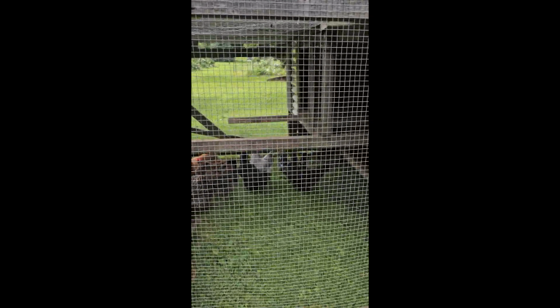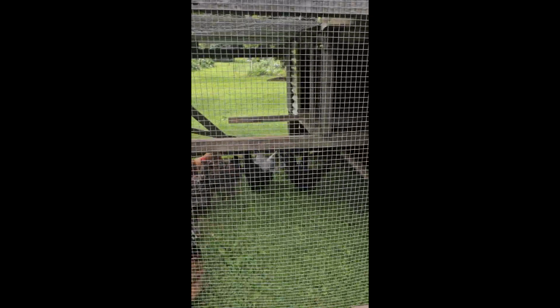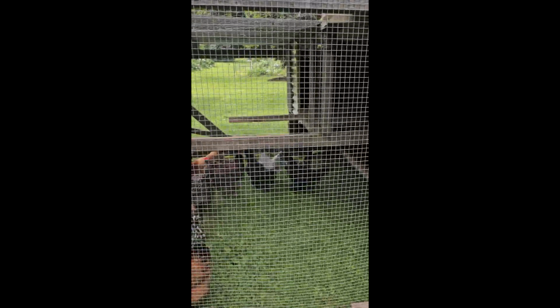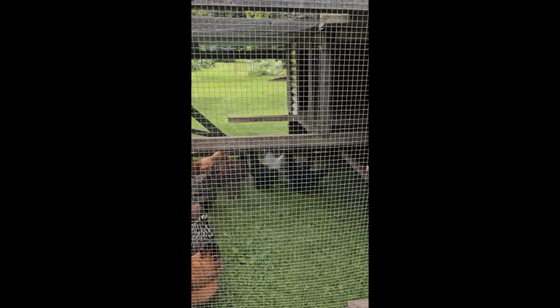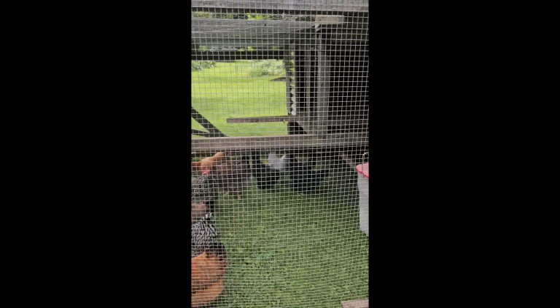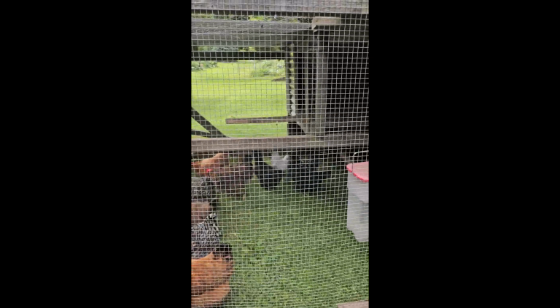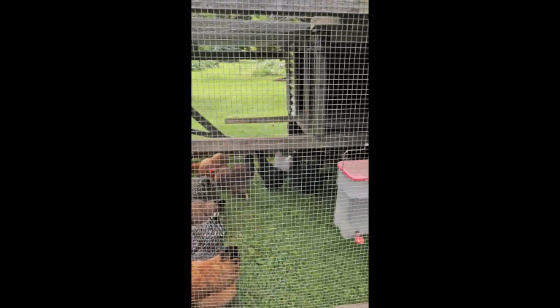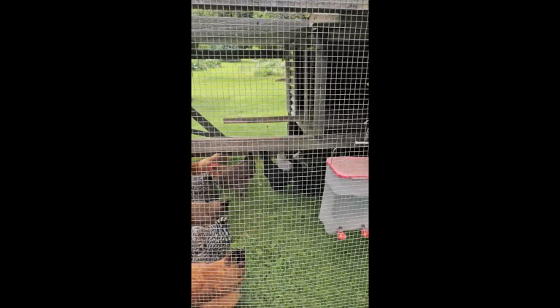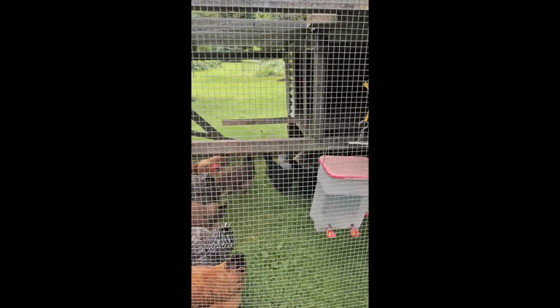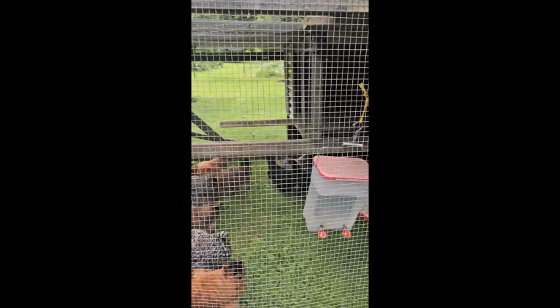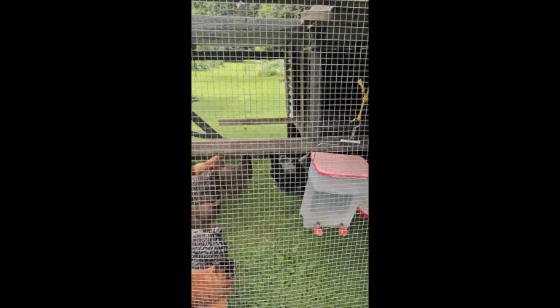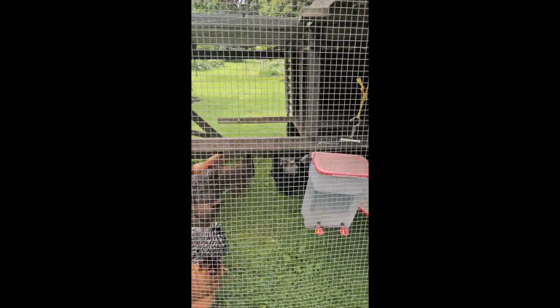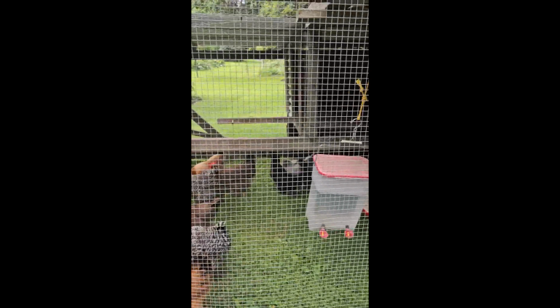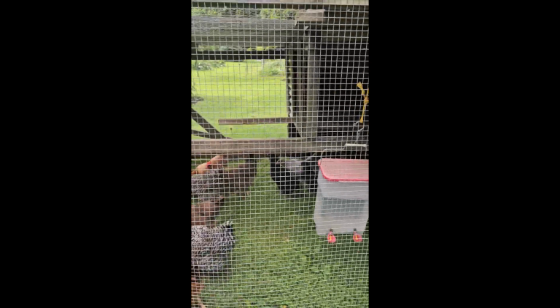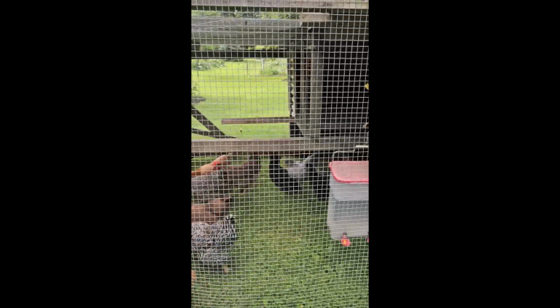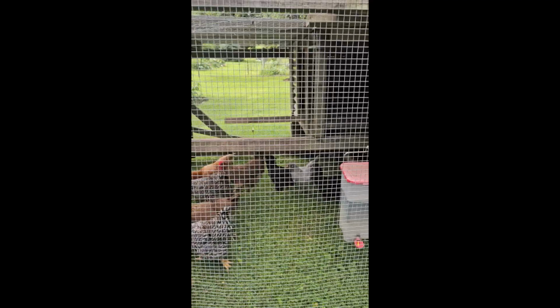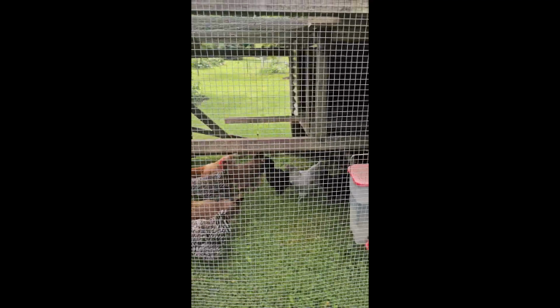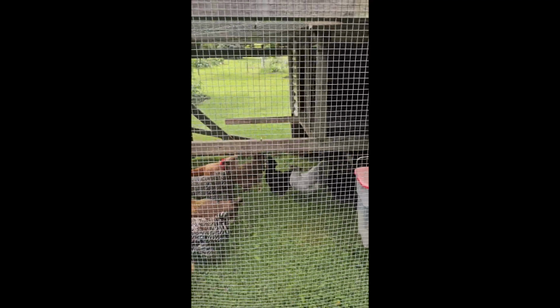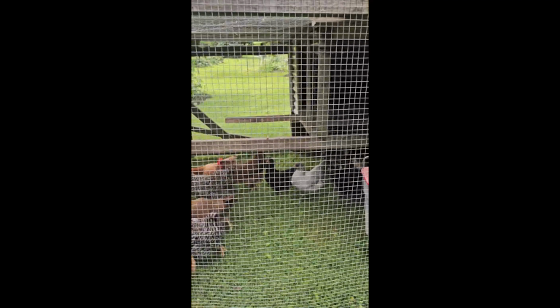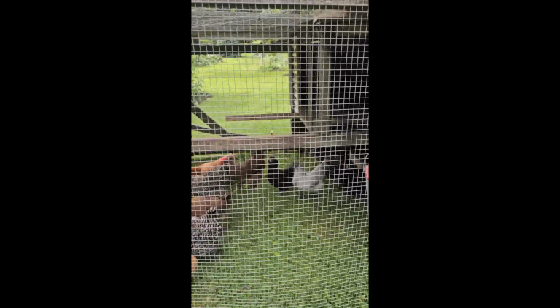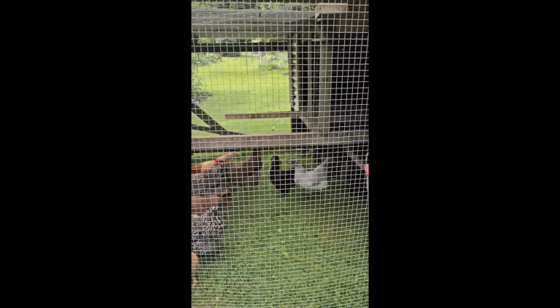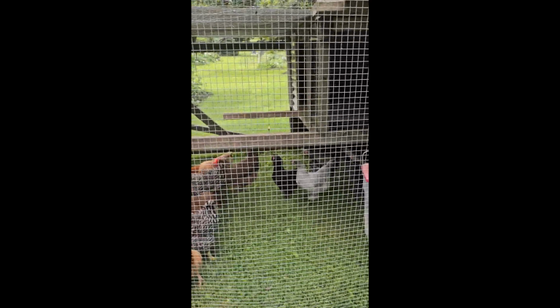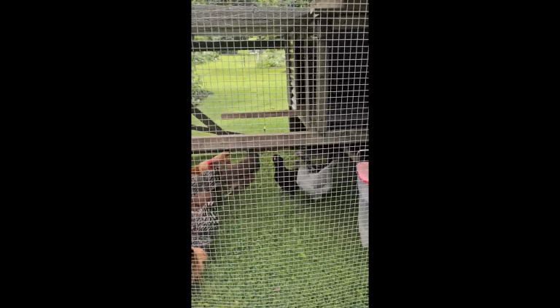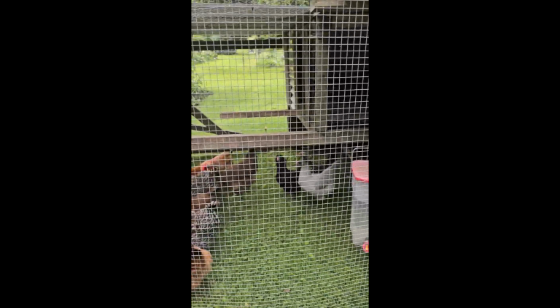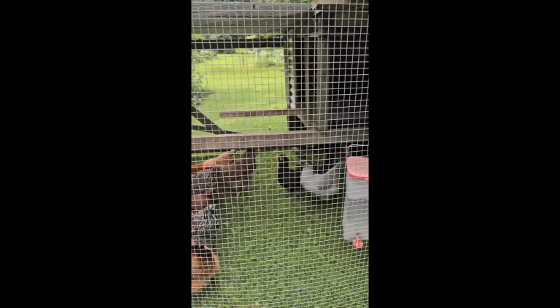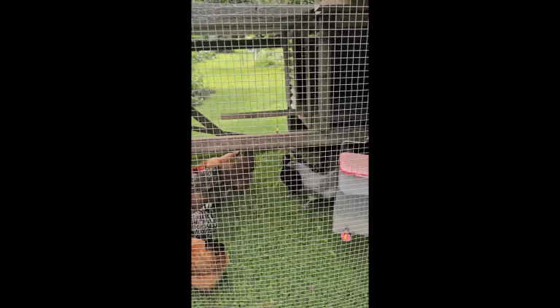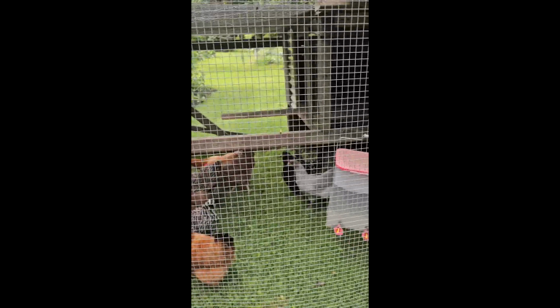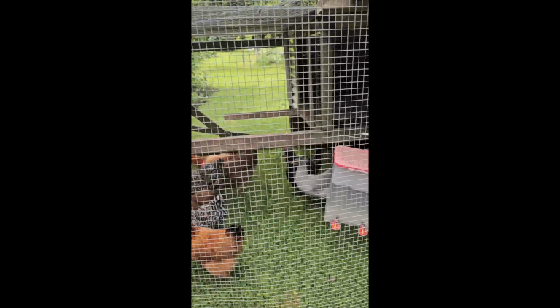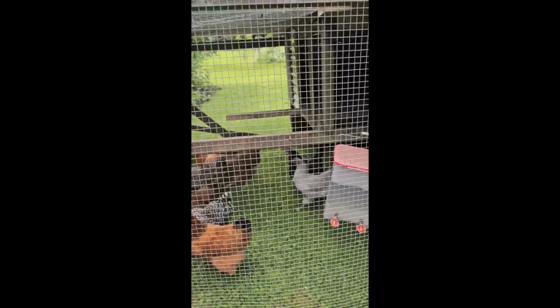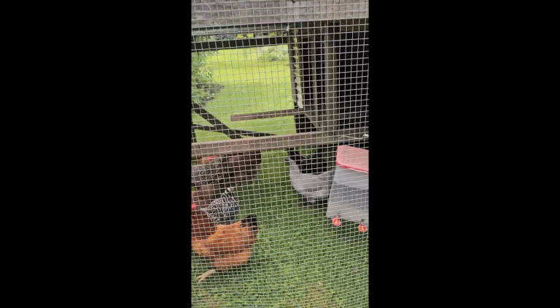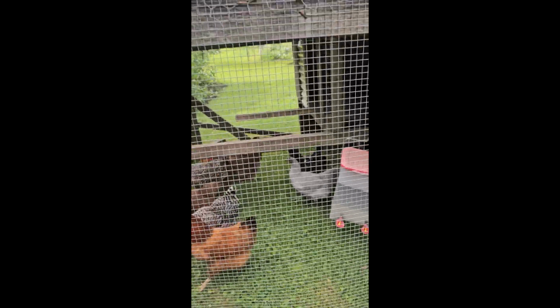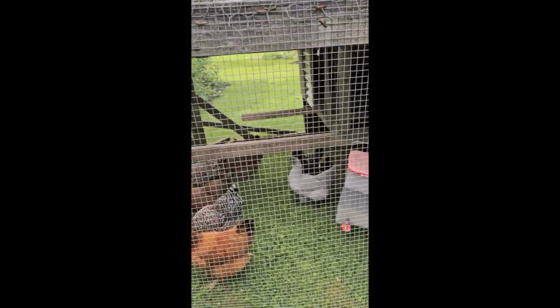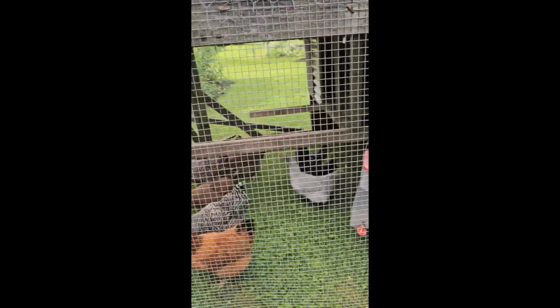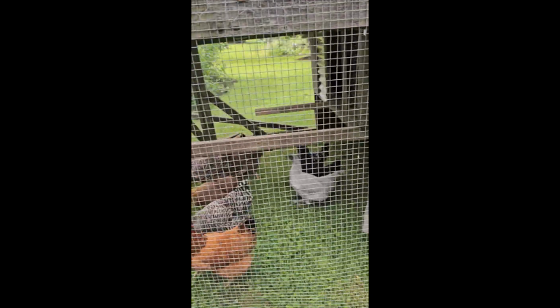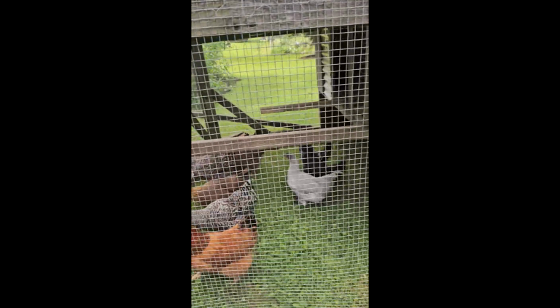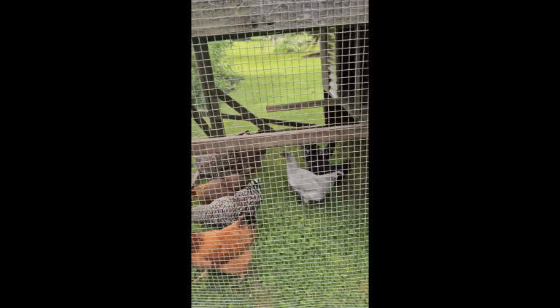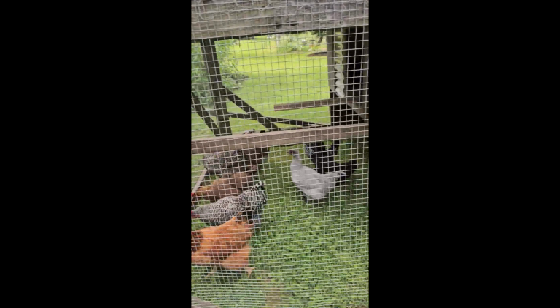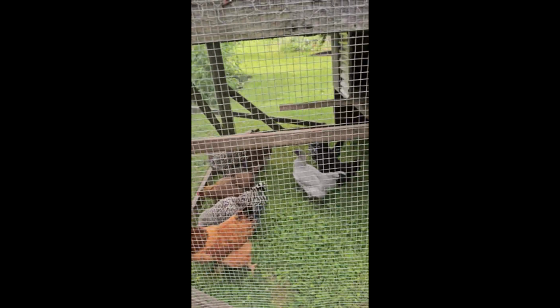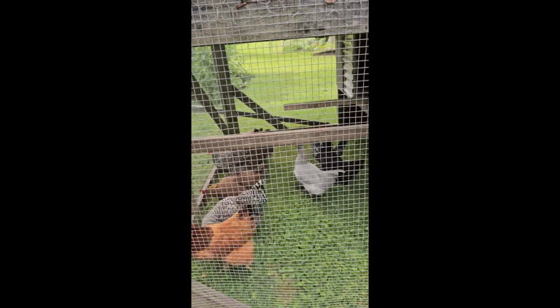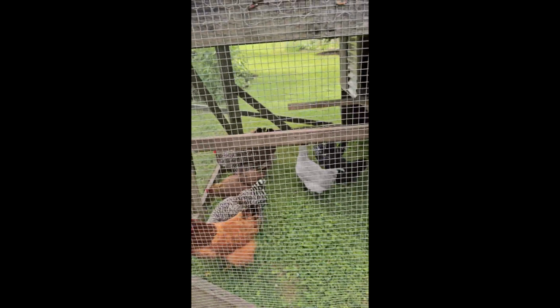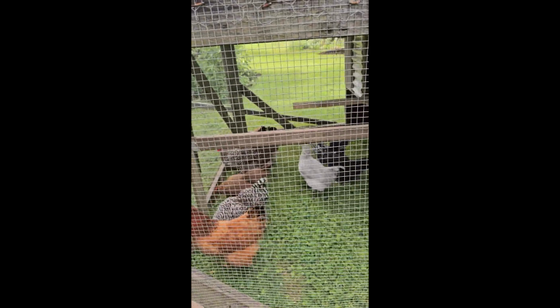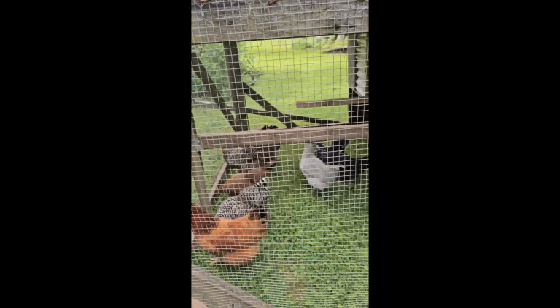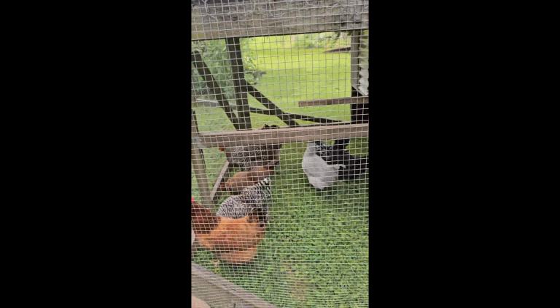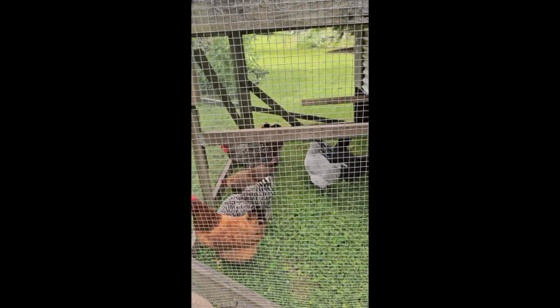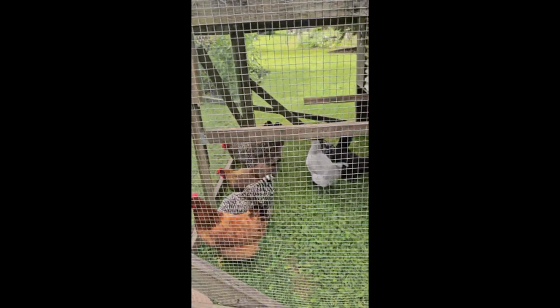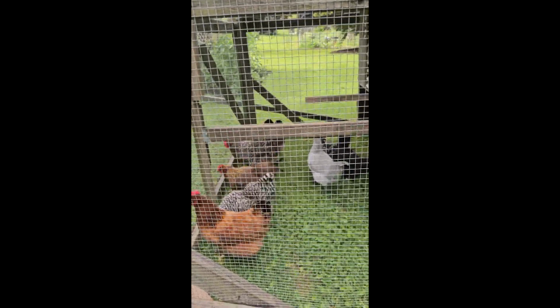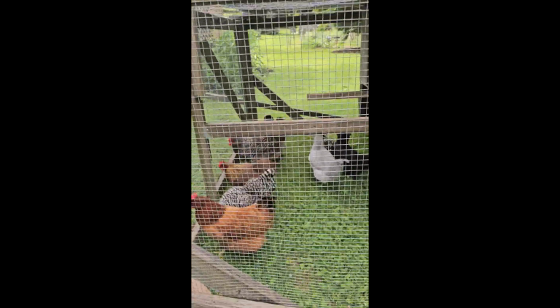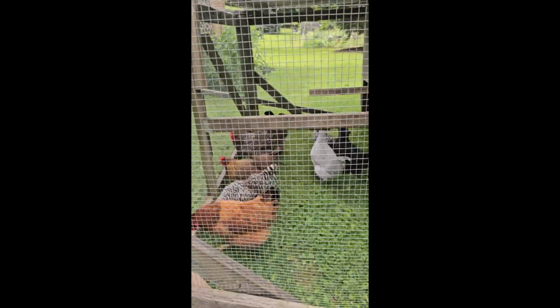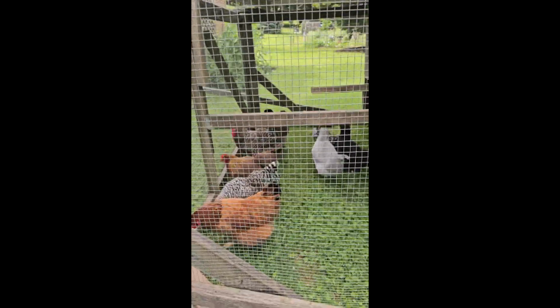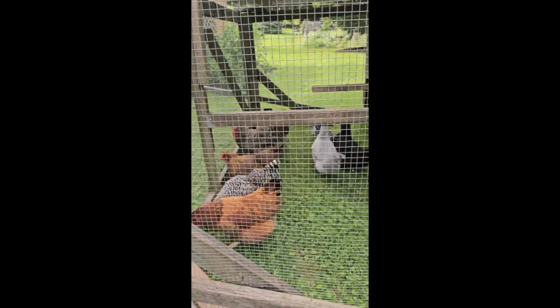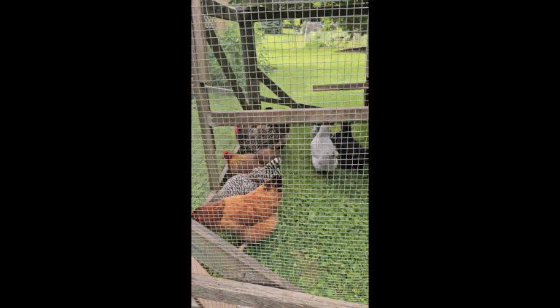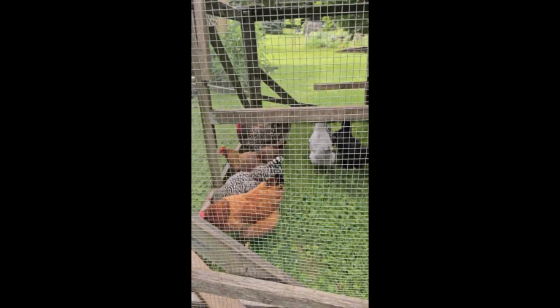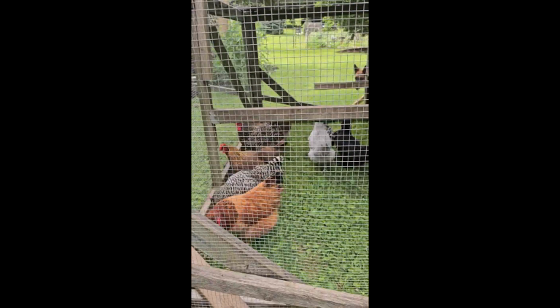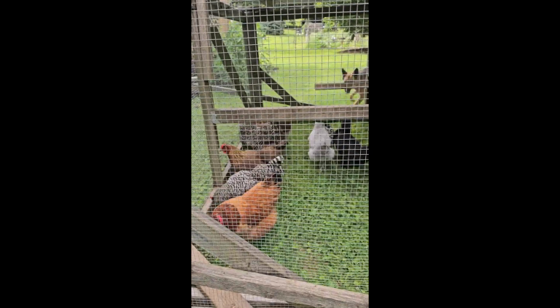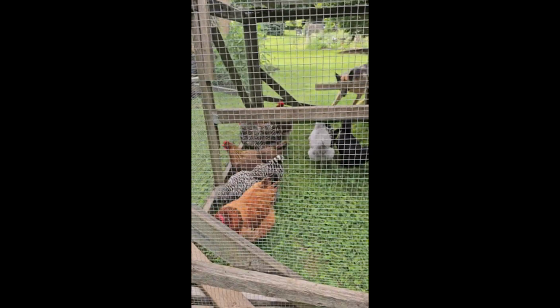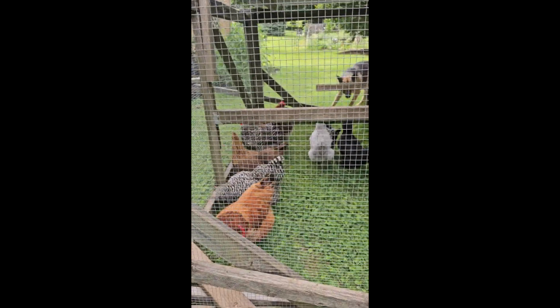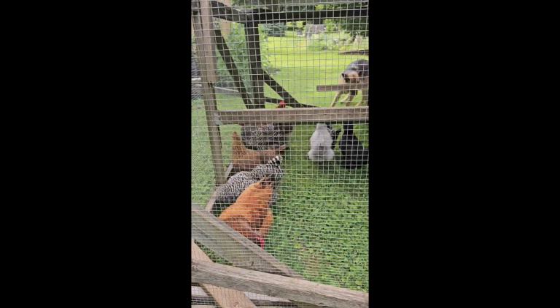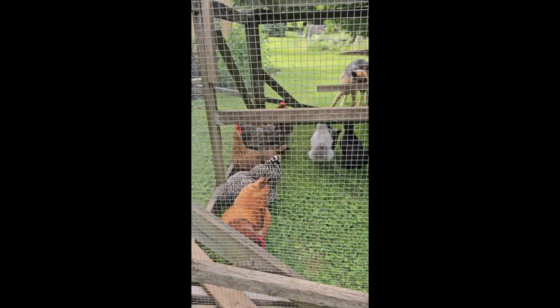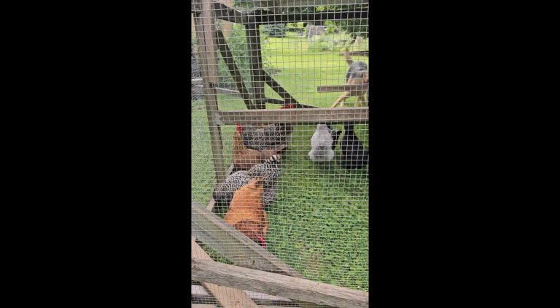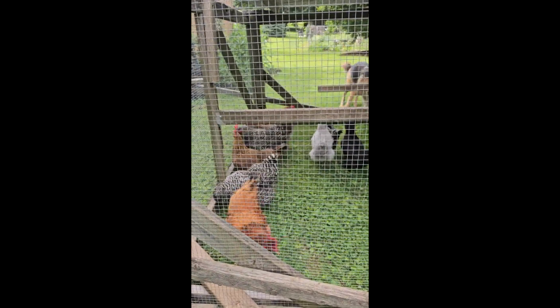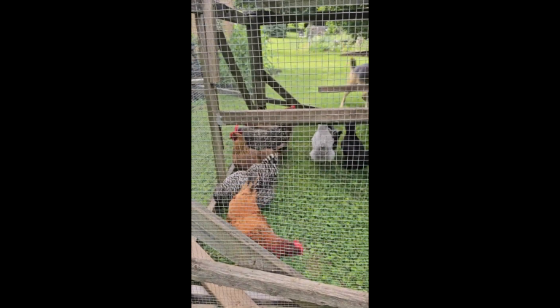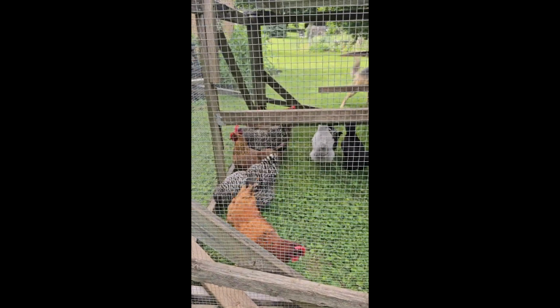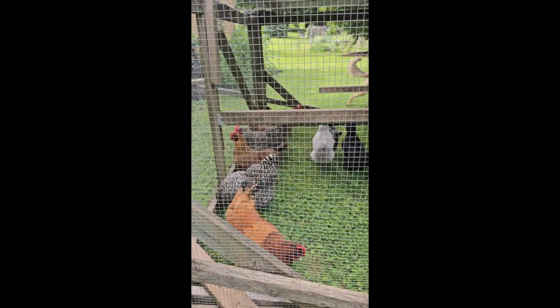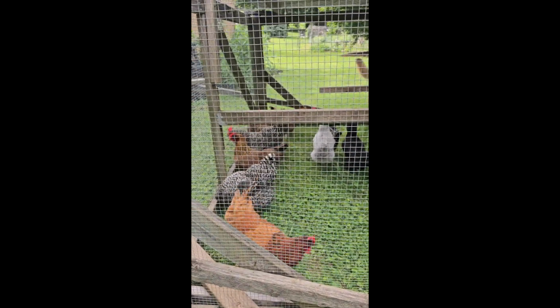Chicks are still learning how to move with the tractor. The old lady hens just line right up along the front.